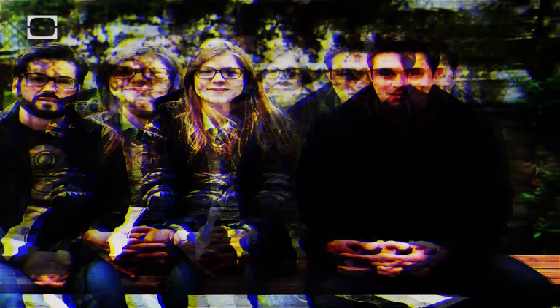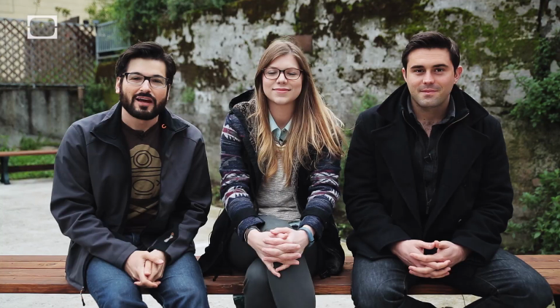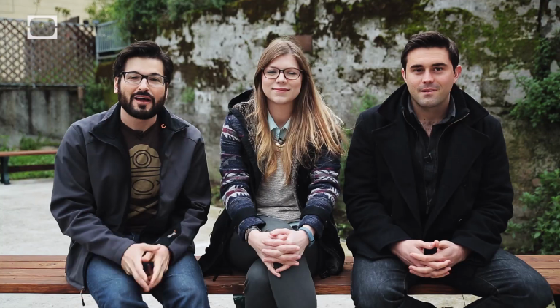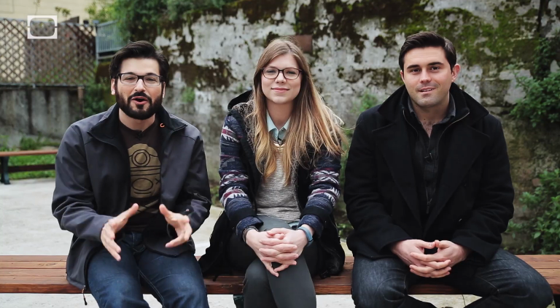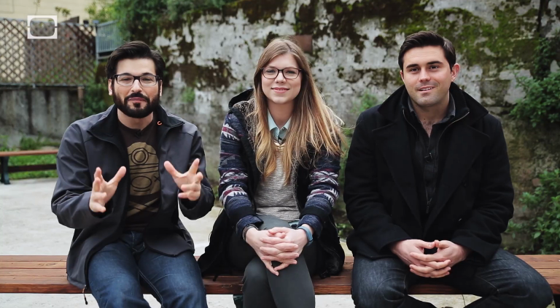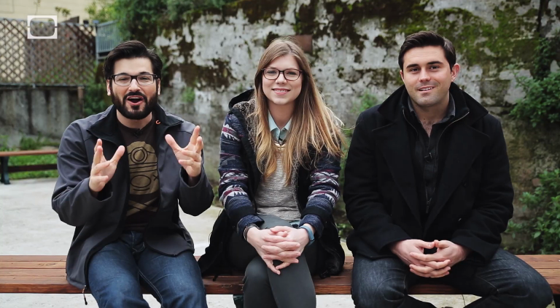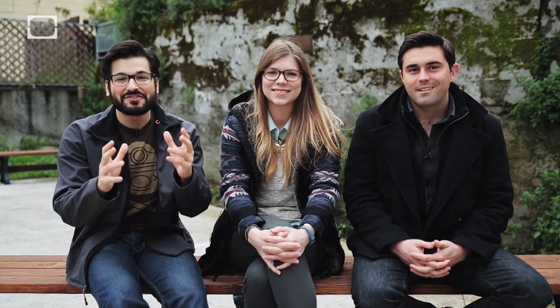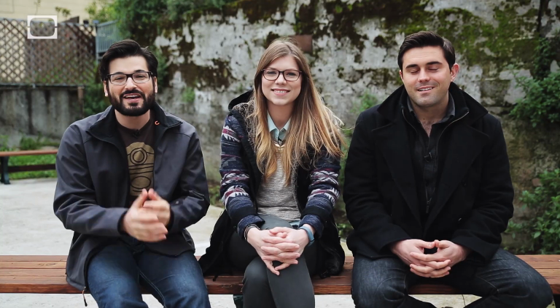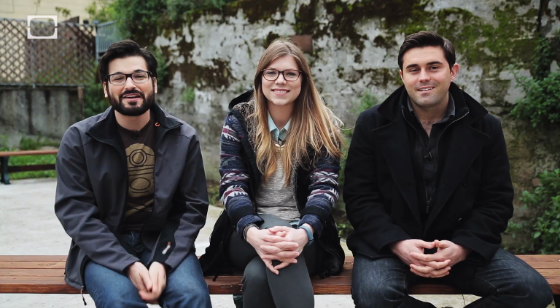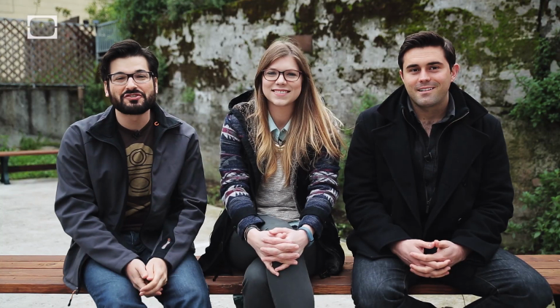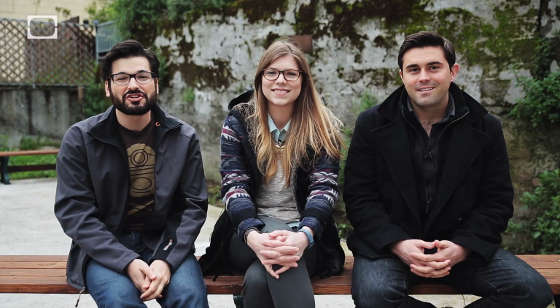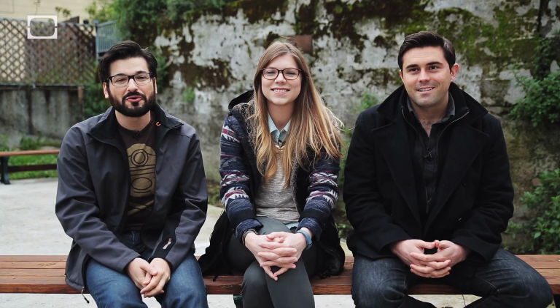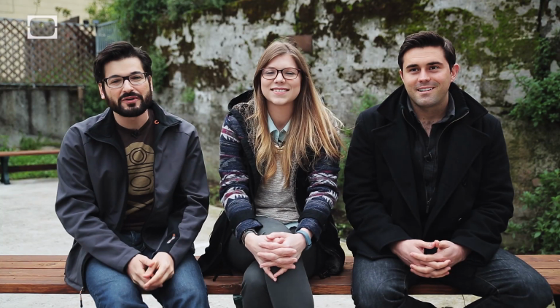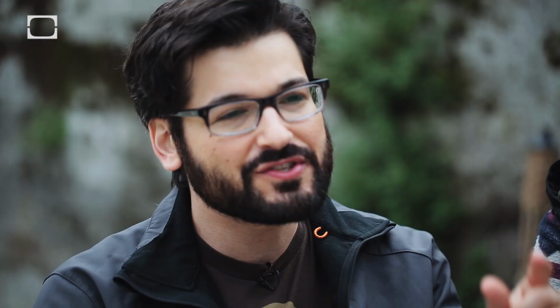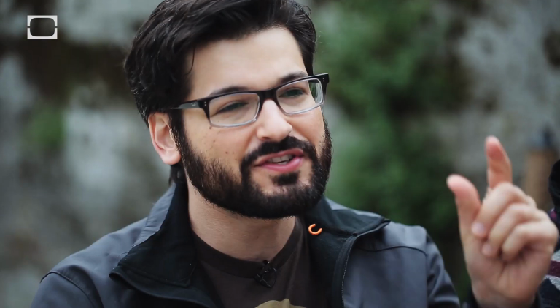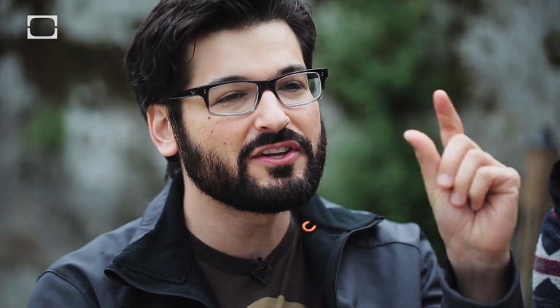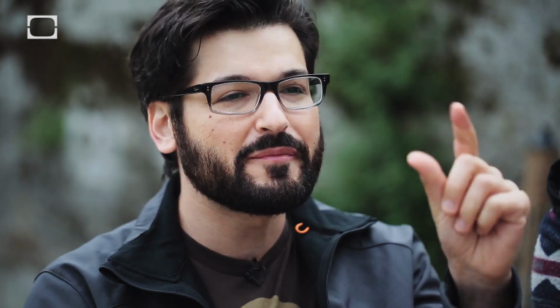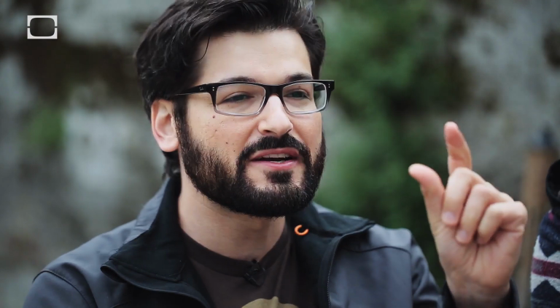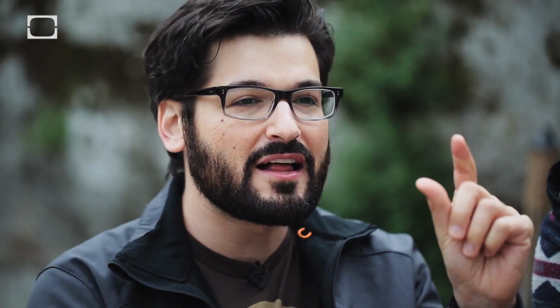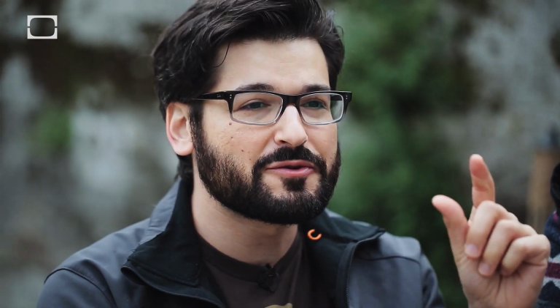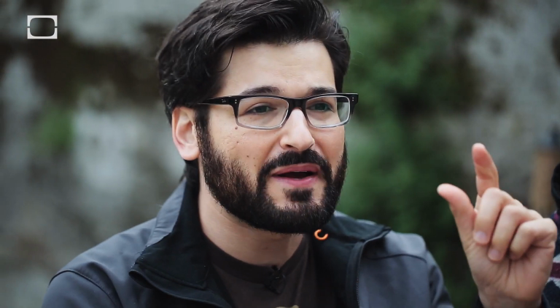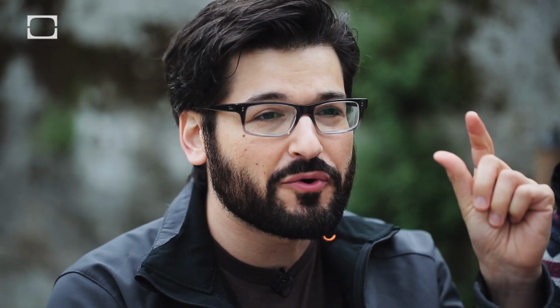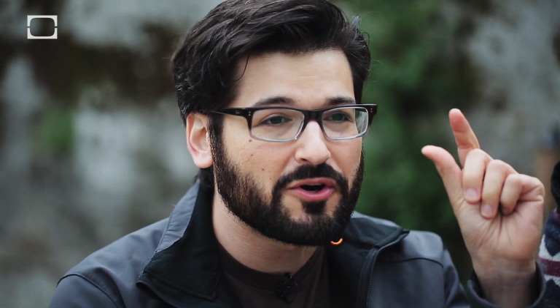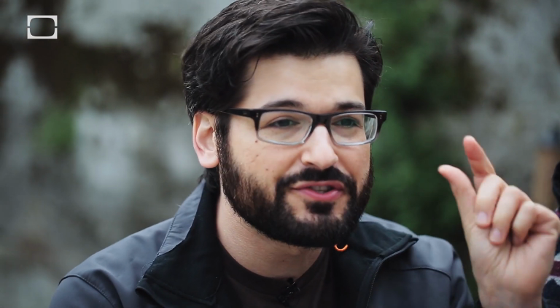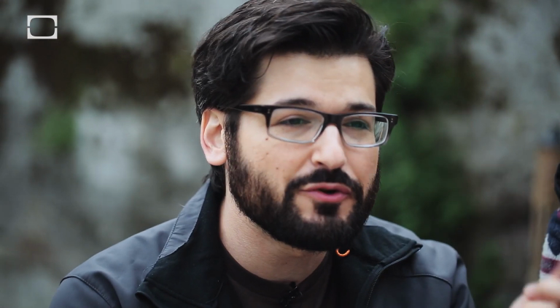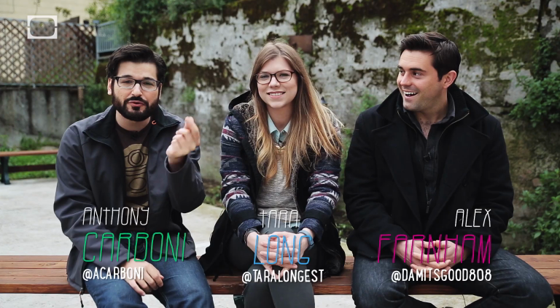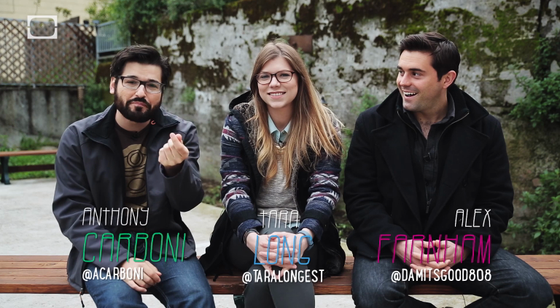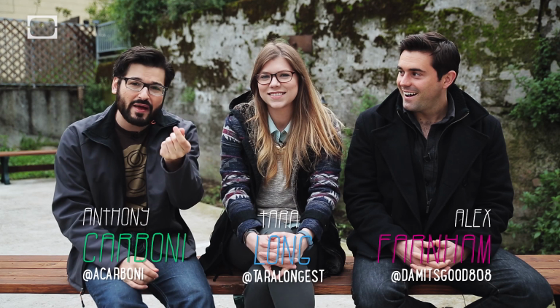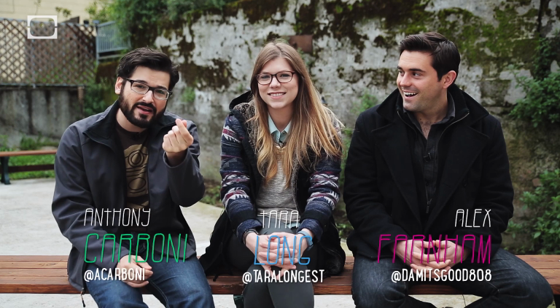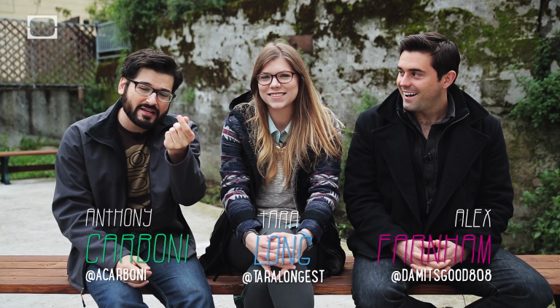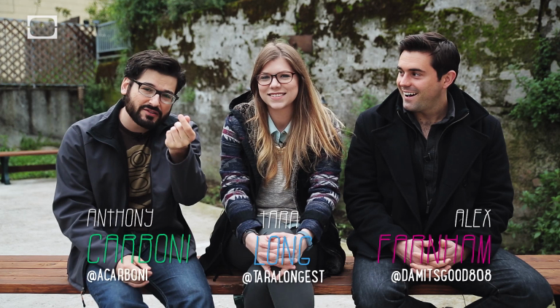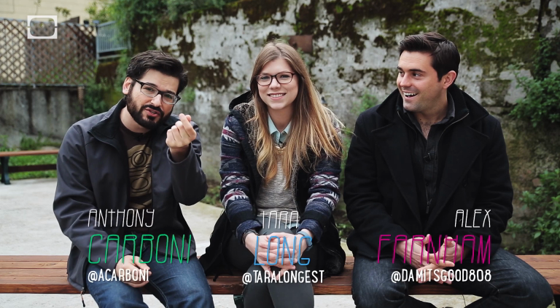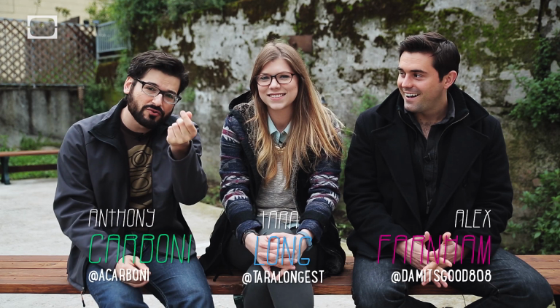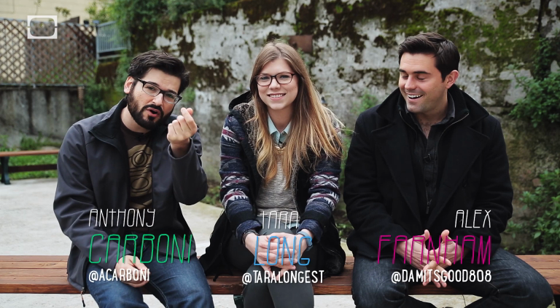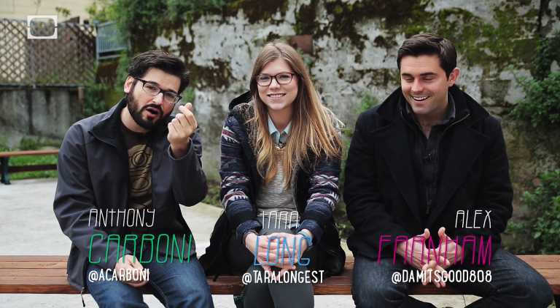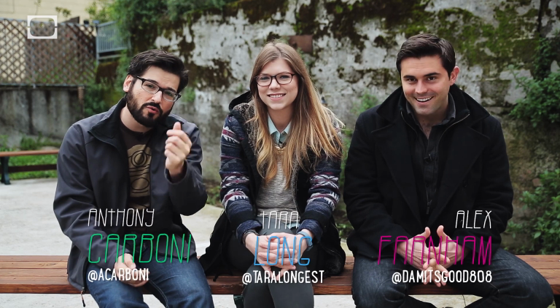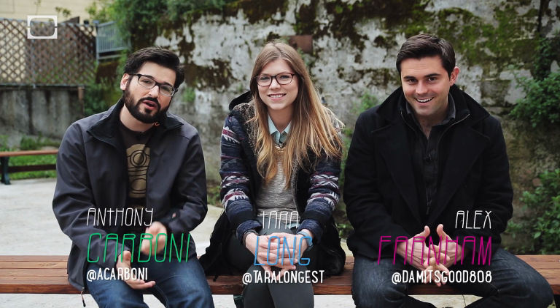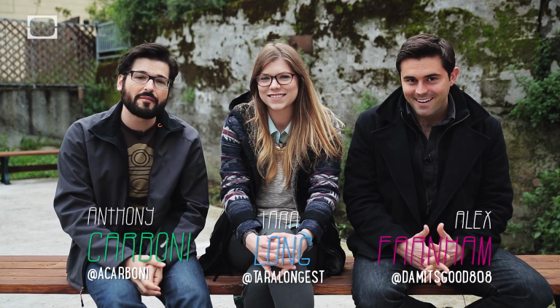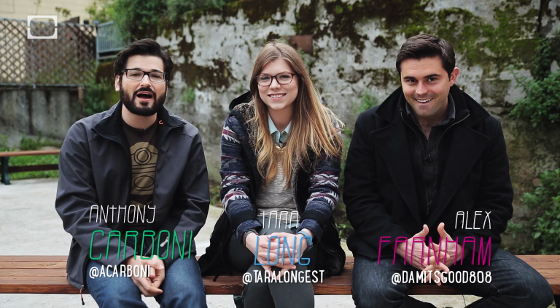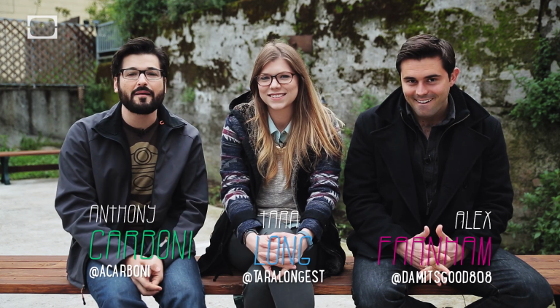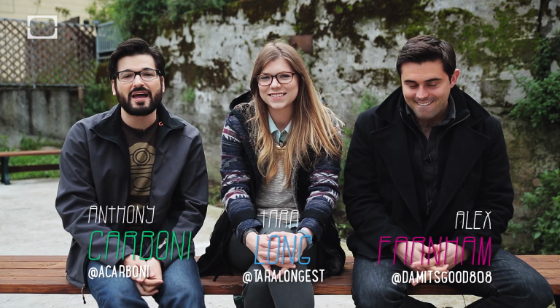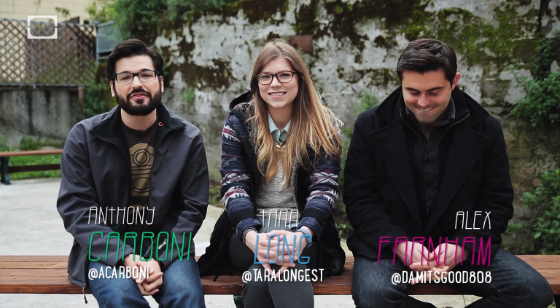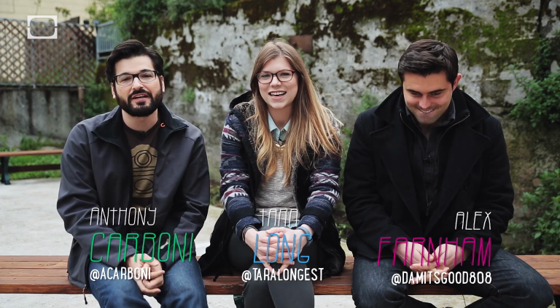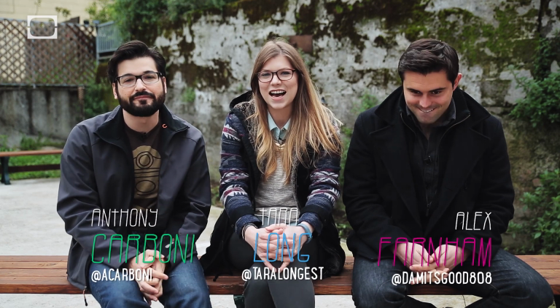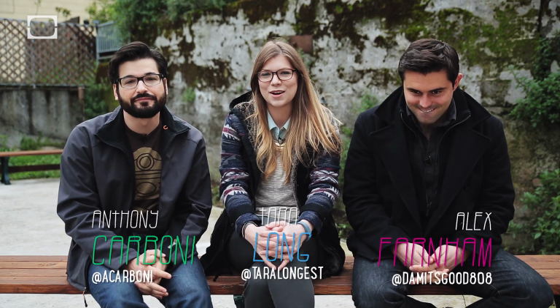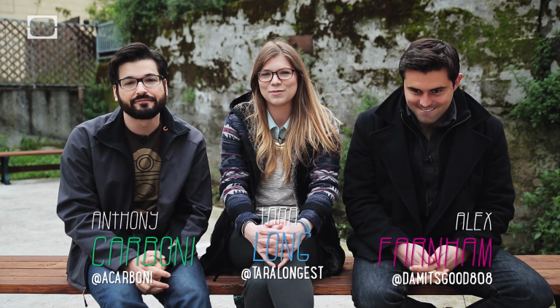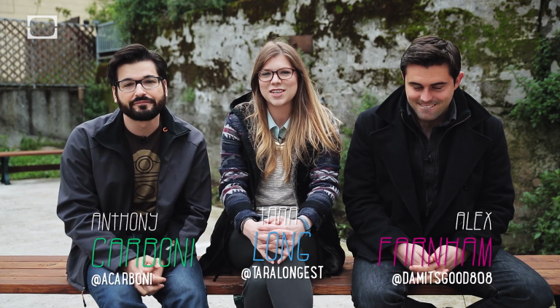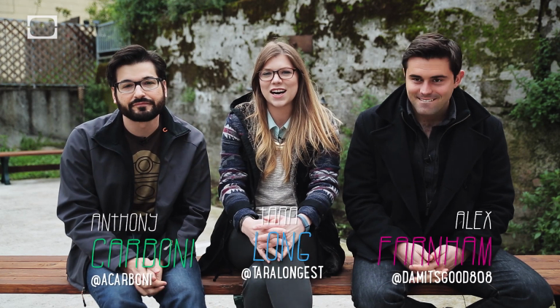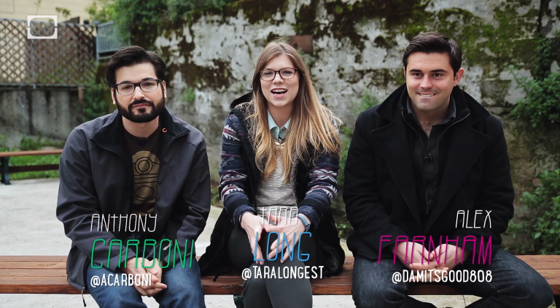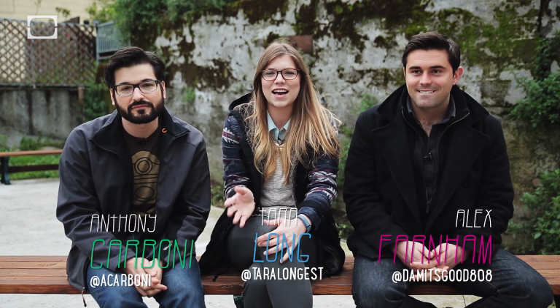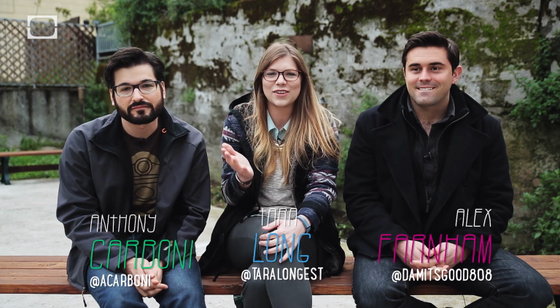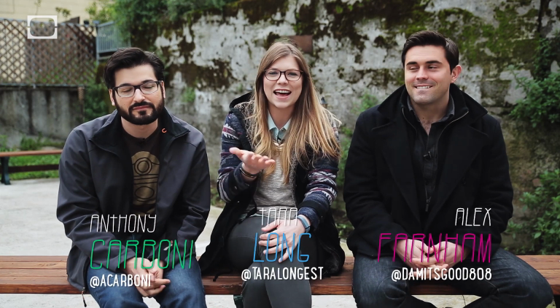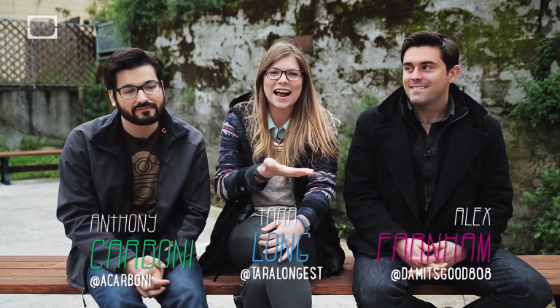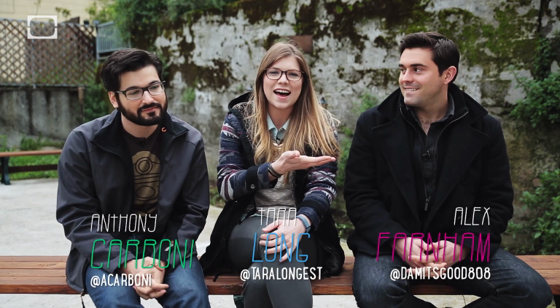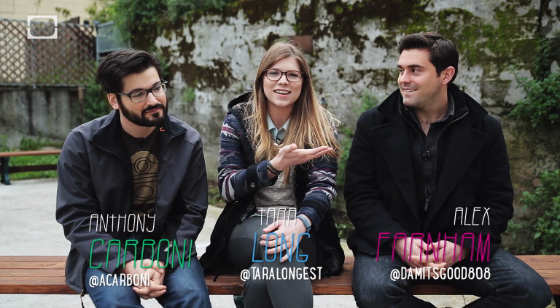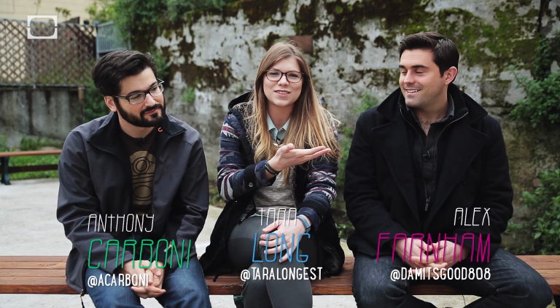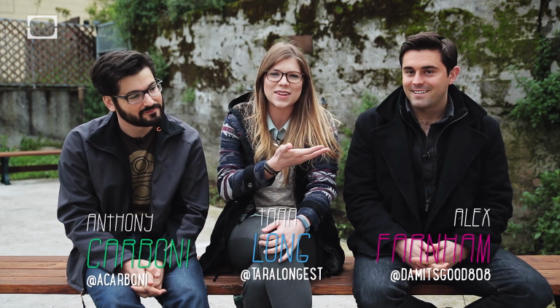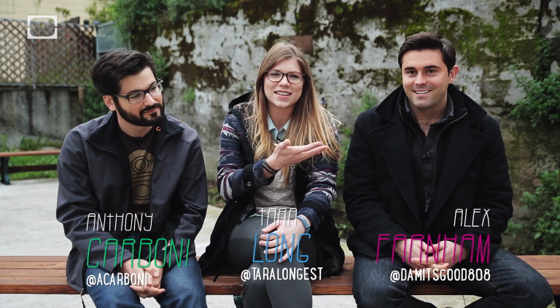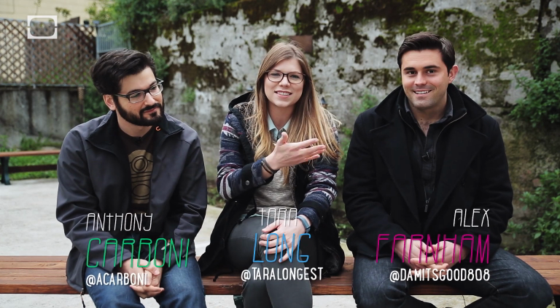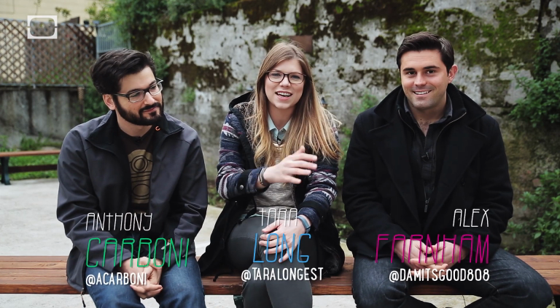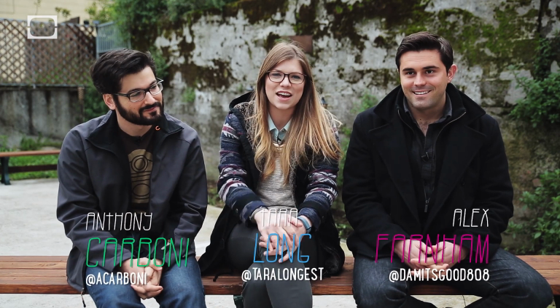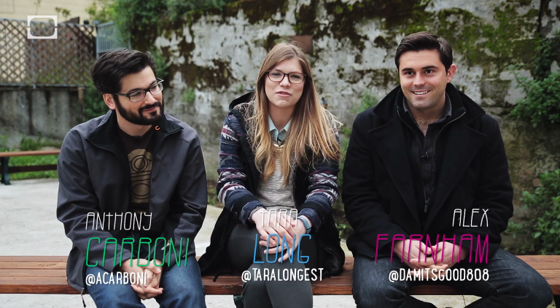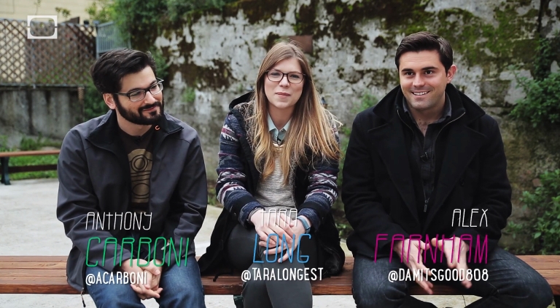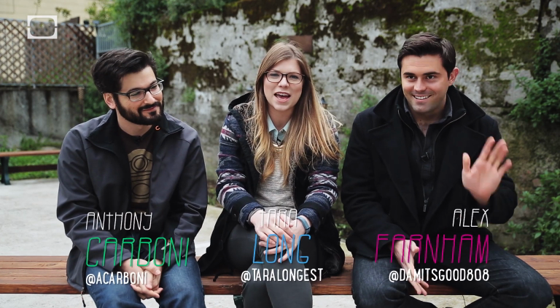Hey, welcome to Hard Science, the show where we use just a little bit of knowledge about the world to bend it to our whim. I'm Anthony. I'm Tara. And we've got Alex with us today from Animalist.